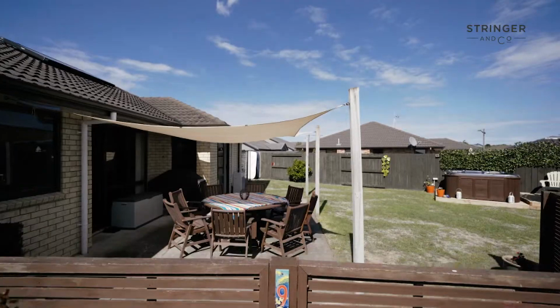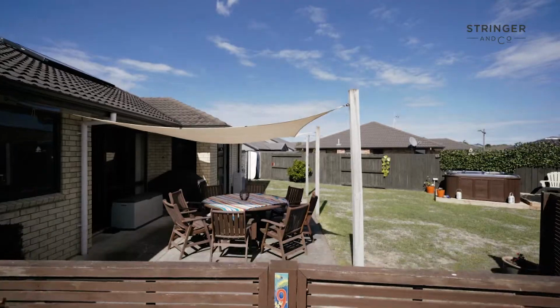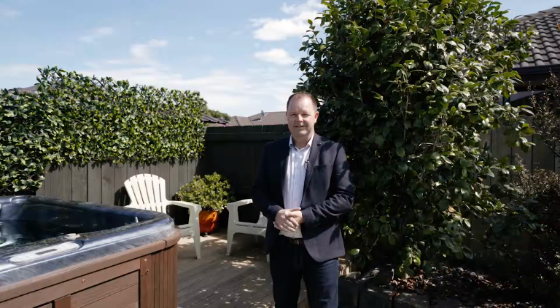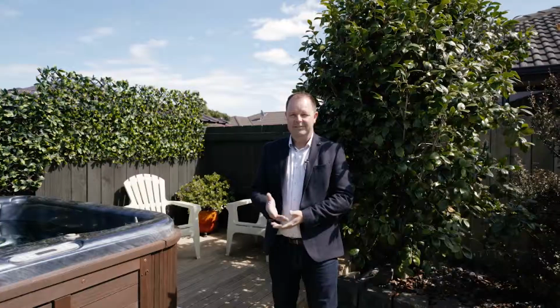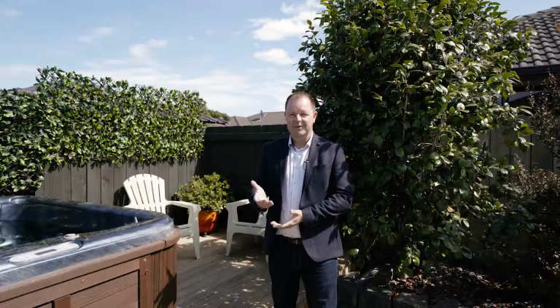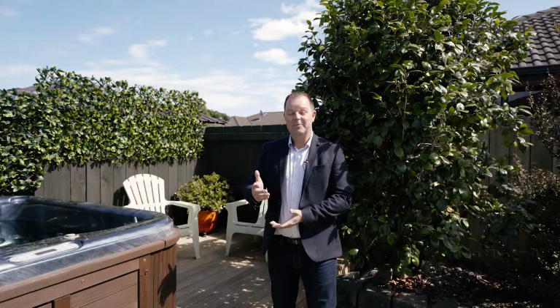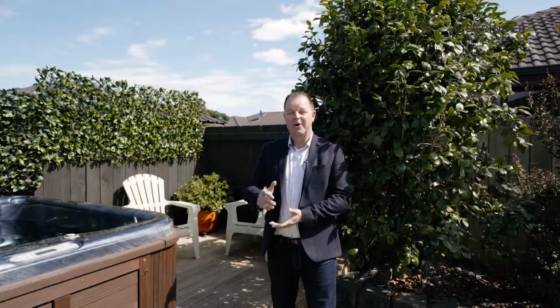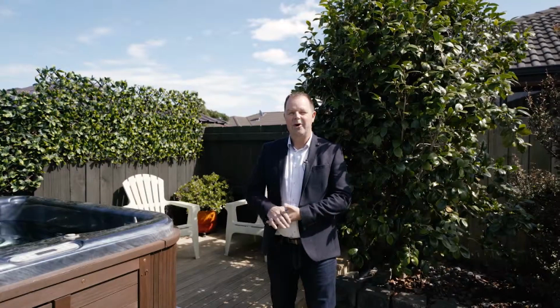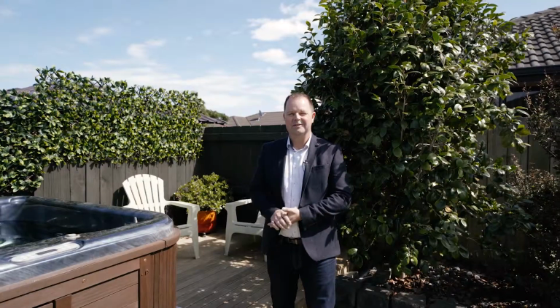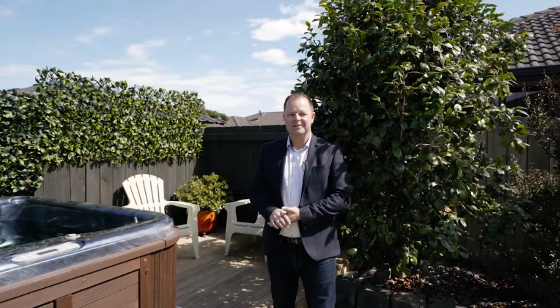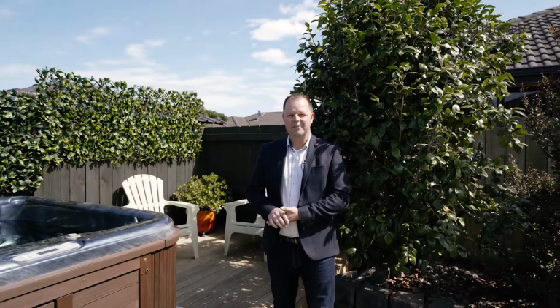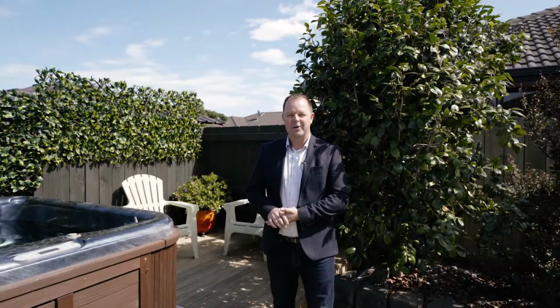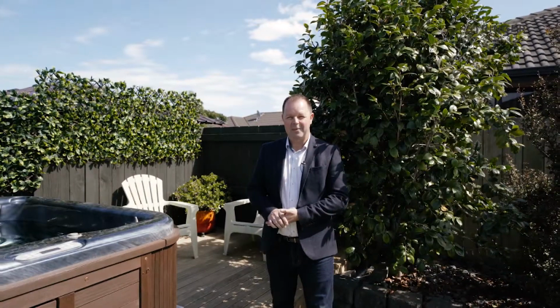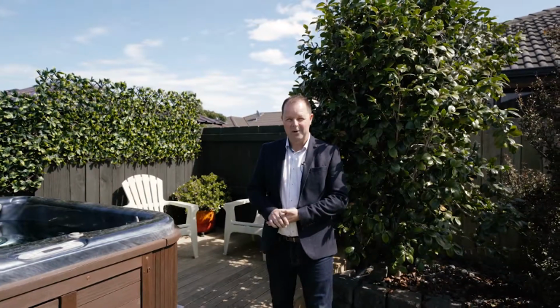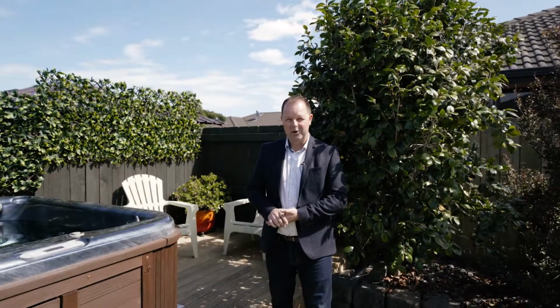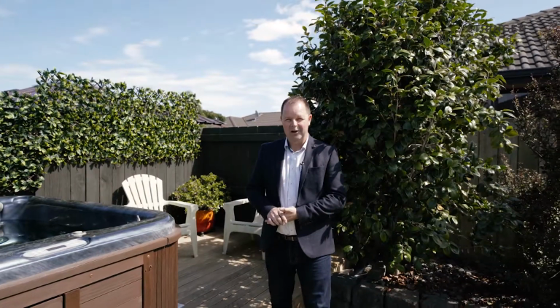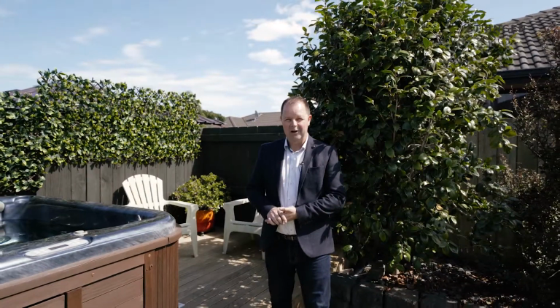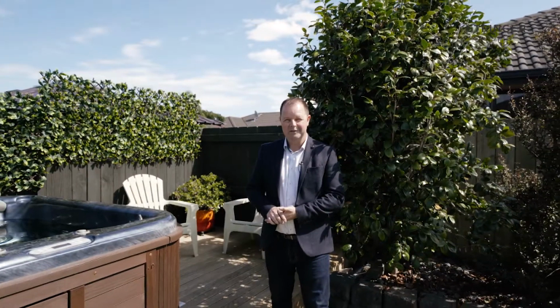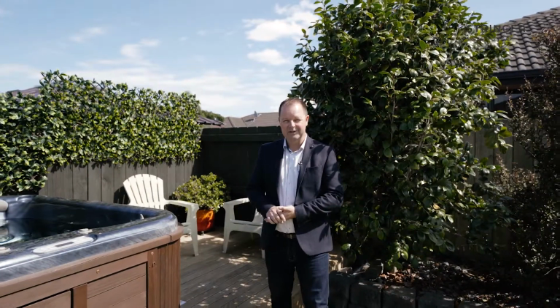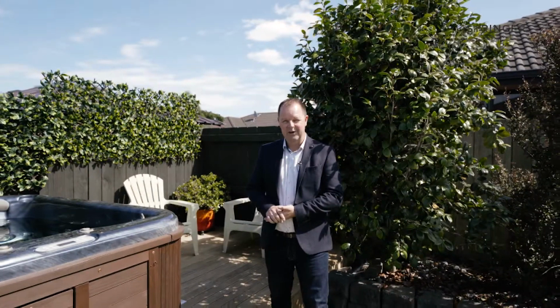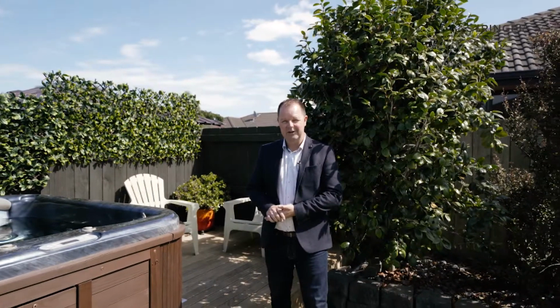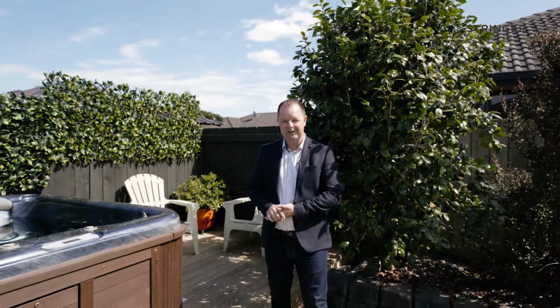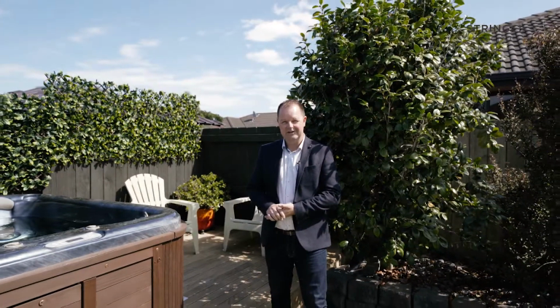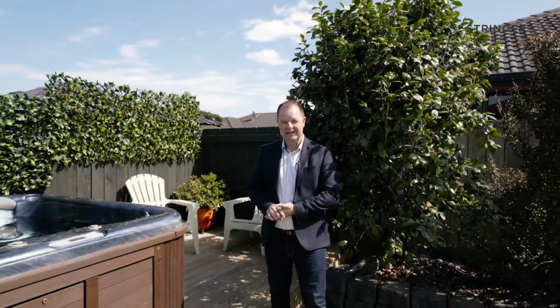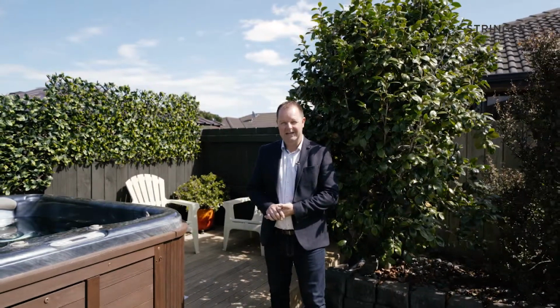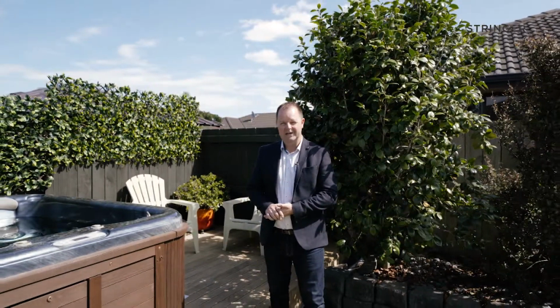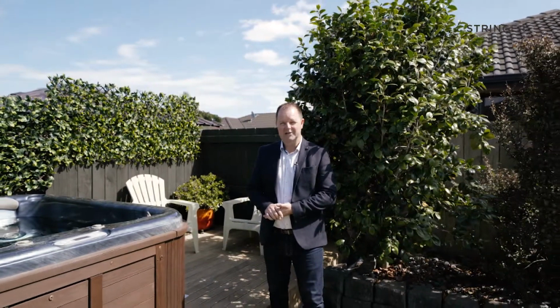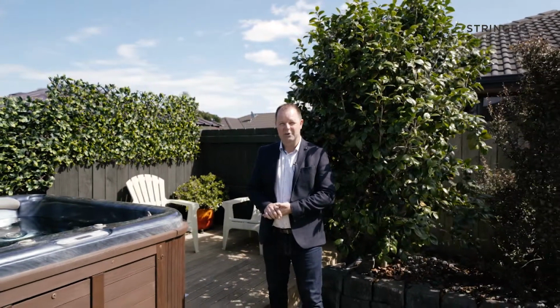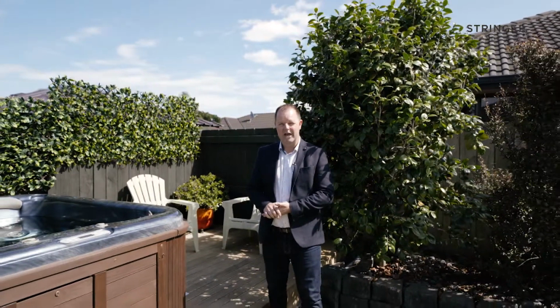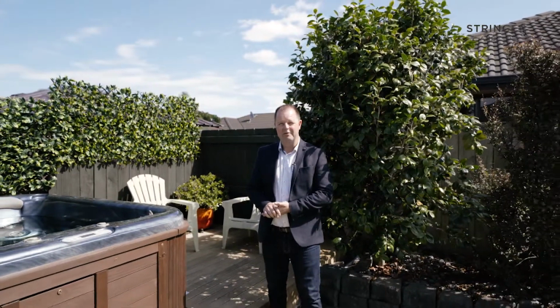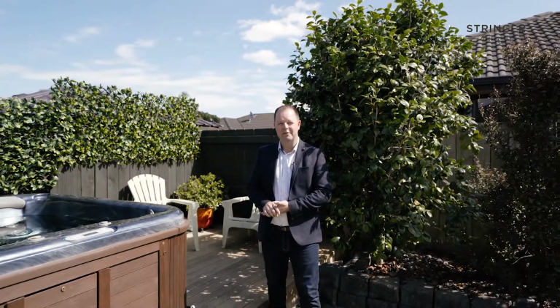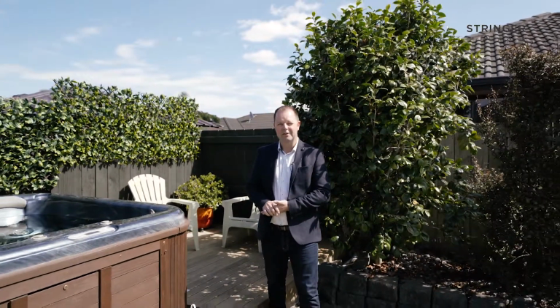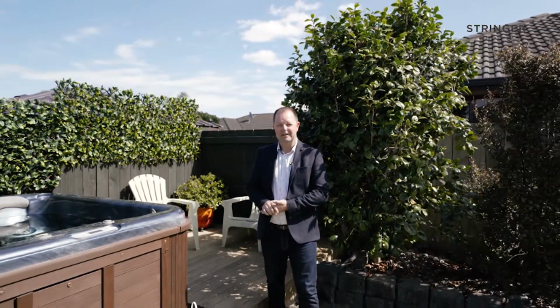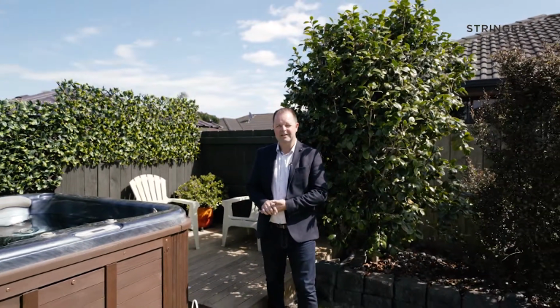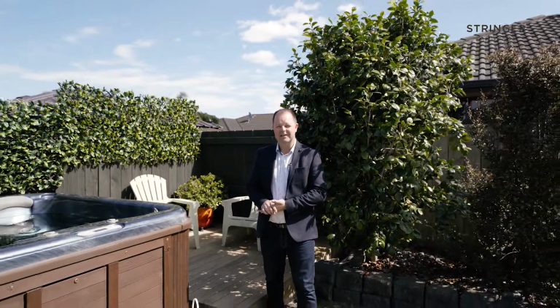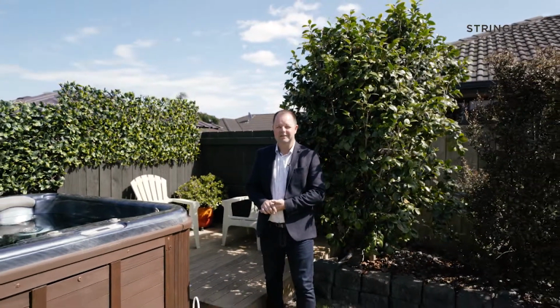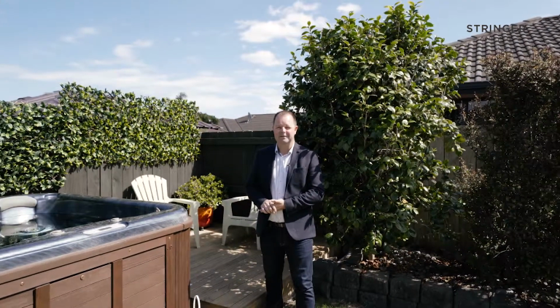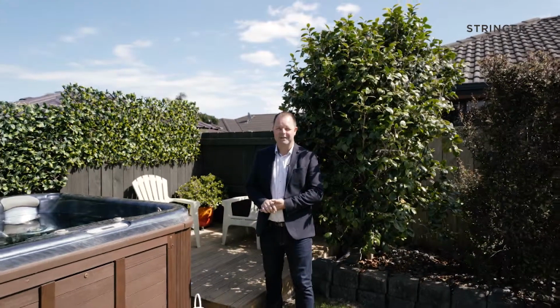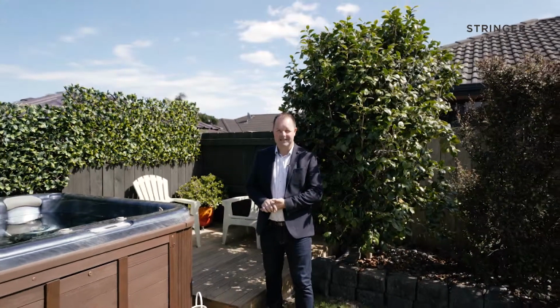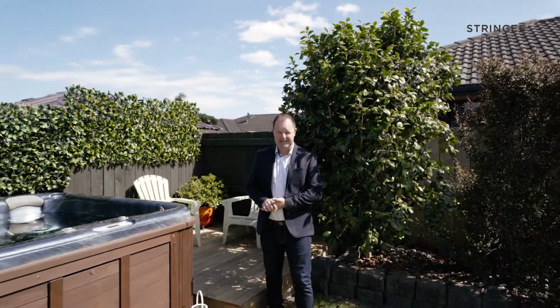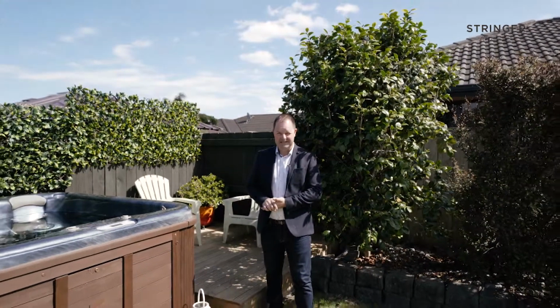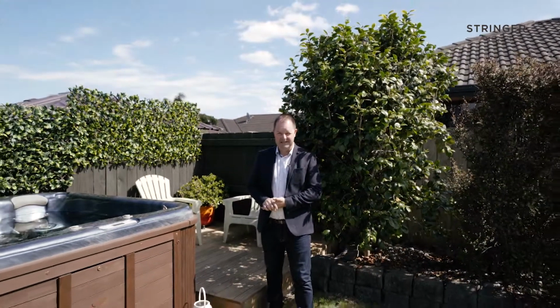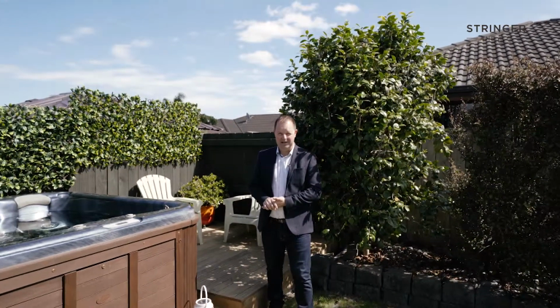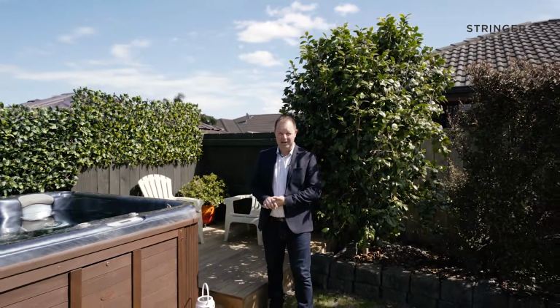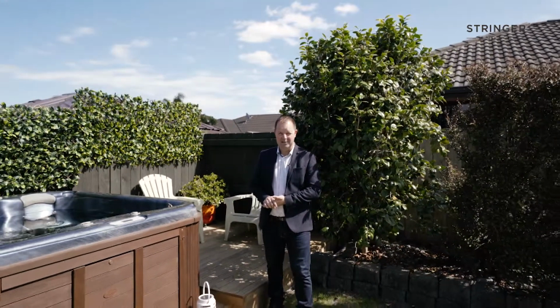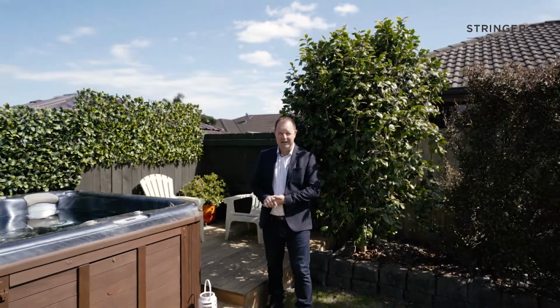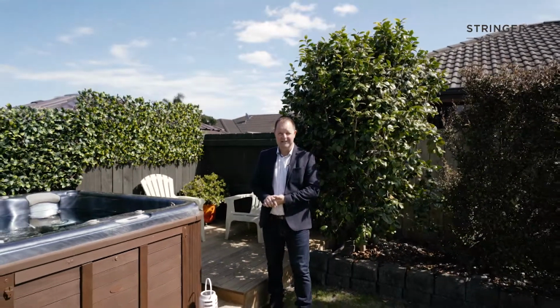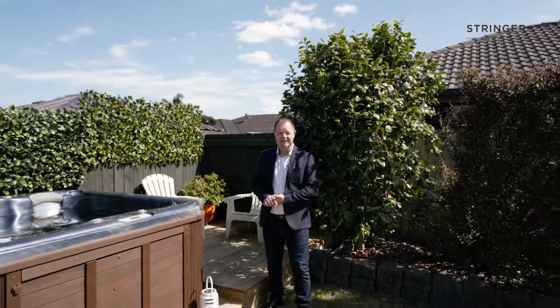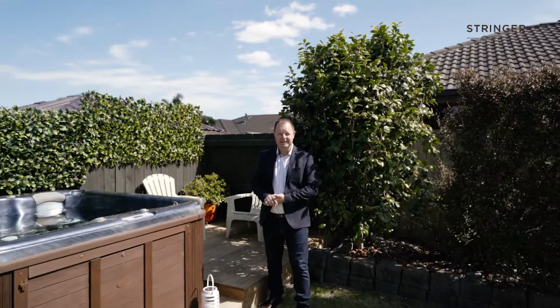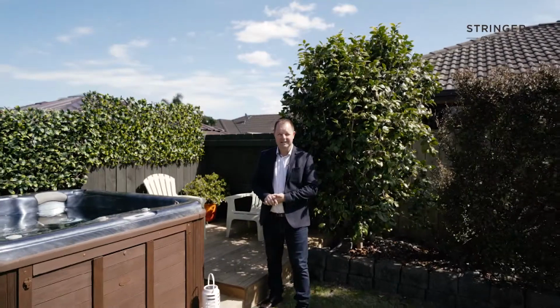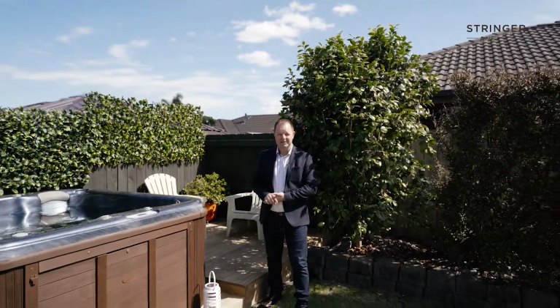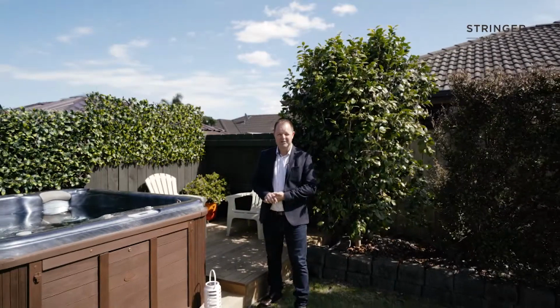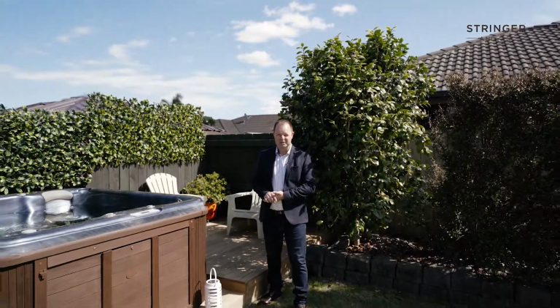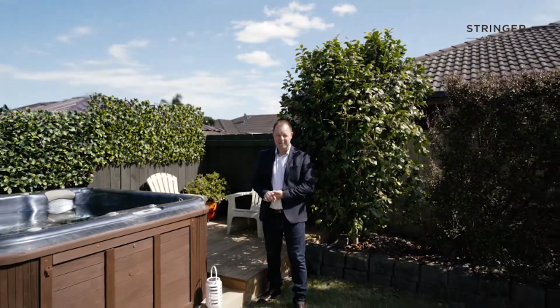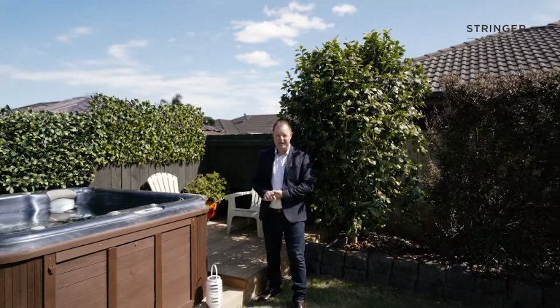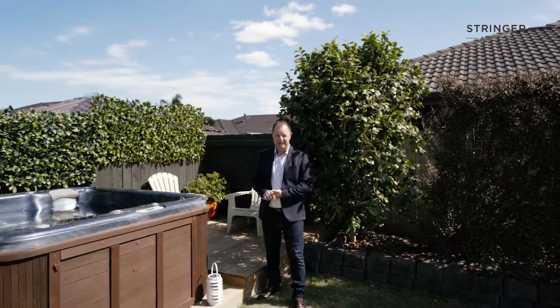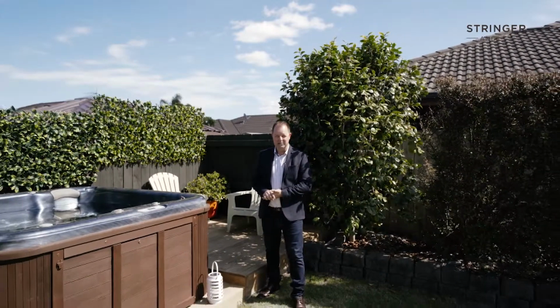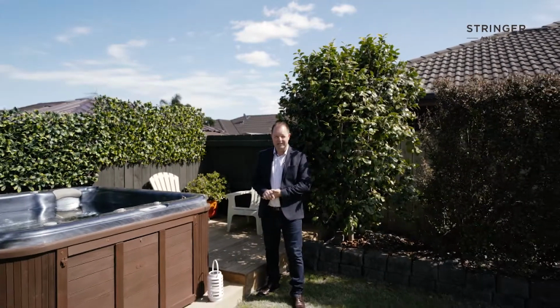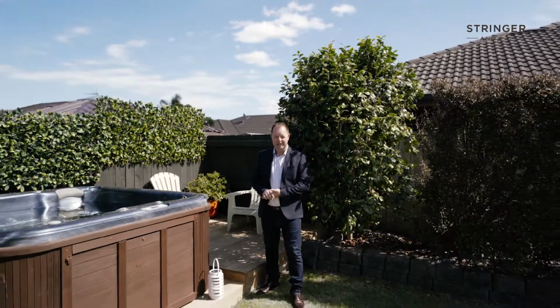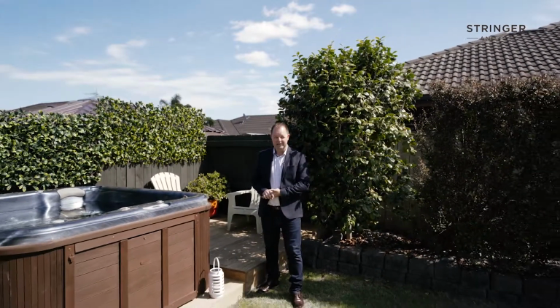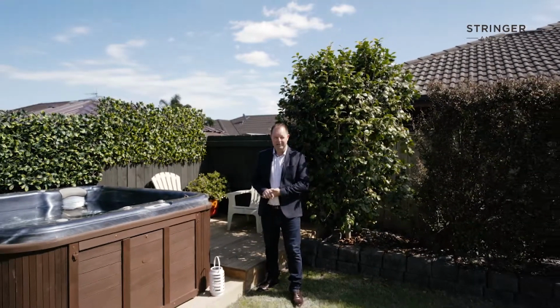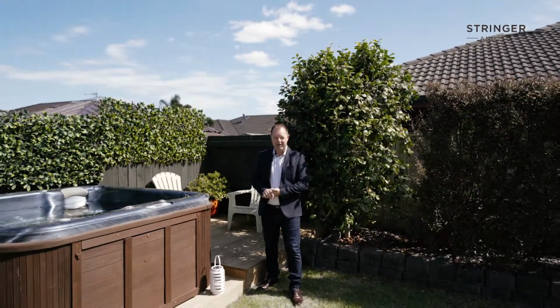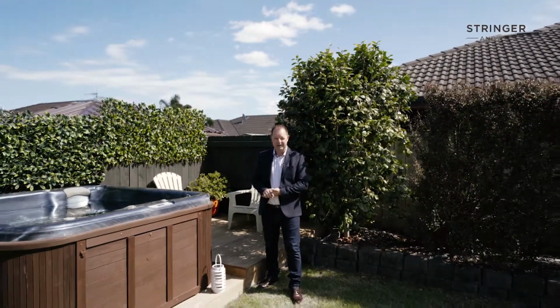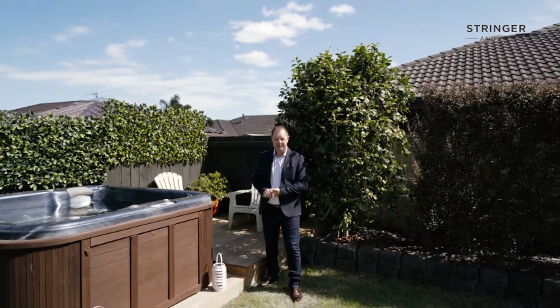Be part of the Papamoa lifestyle and enjoy everything that this fantastic home has, just minutes within its grasp.